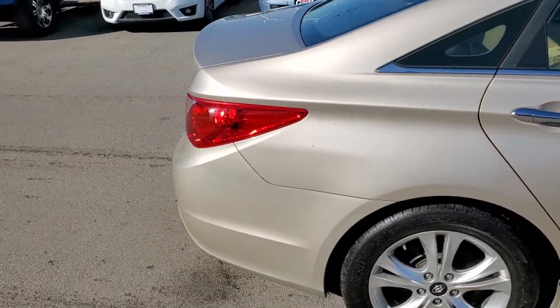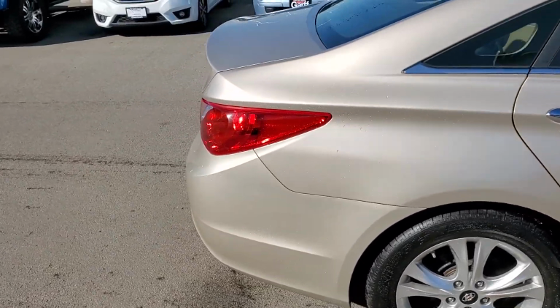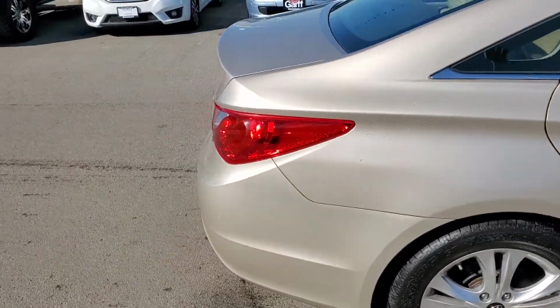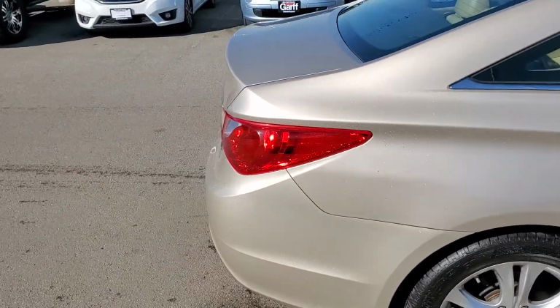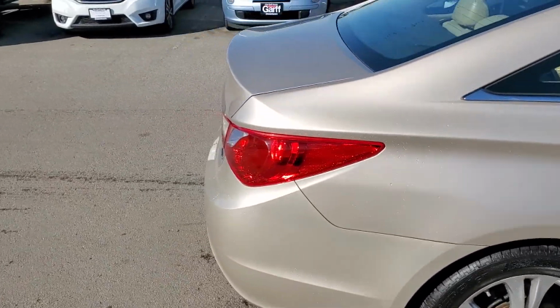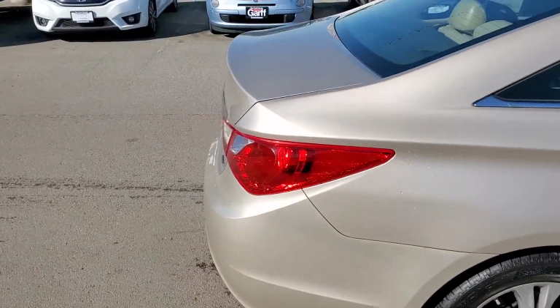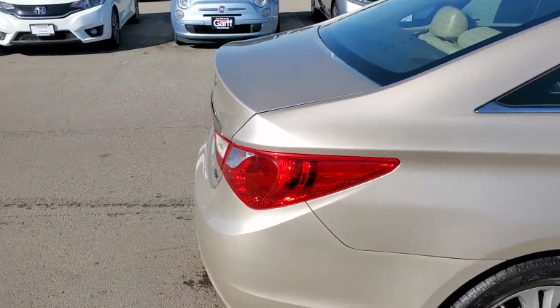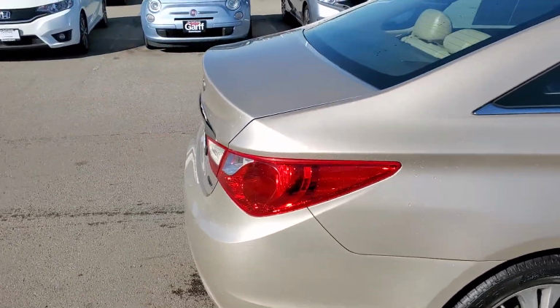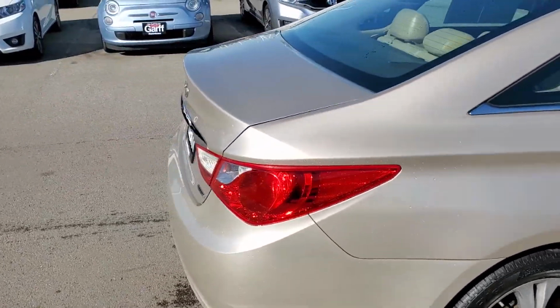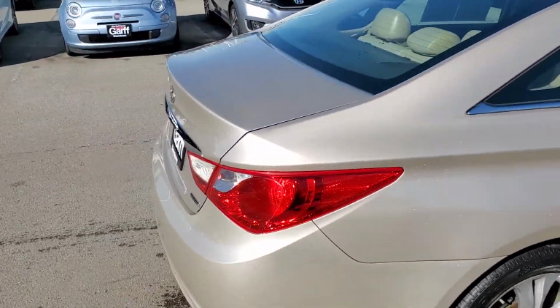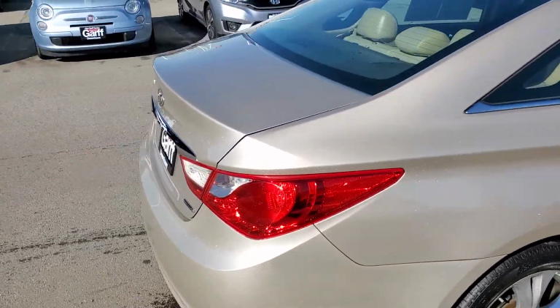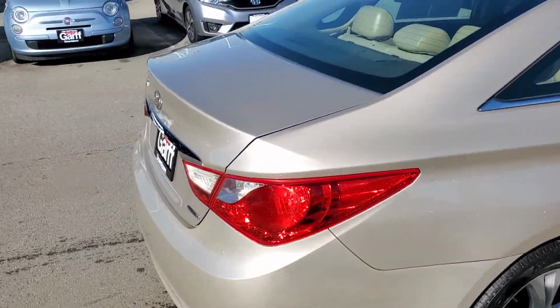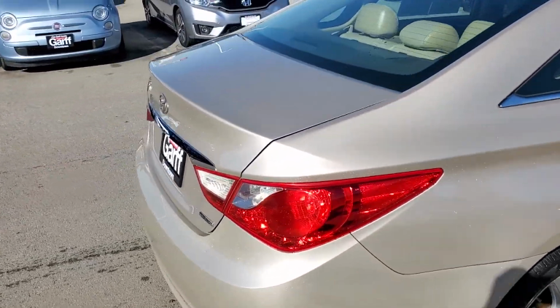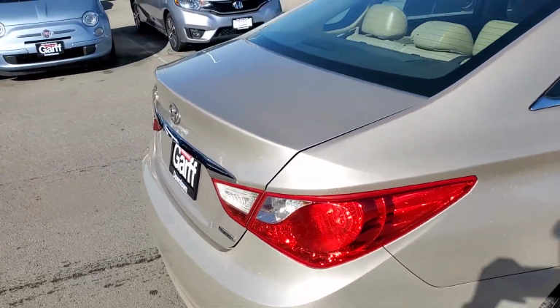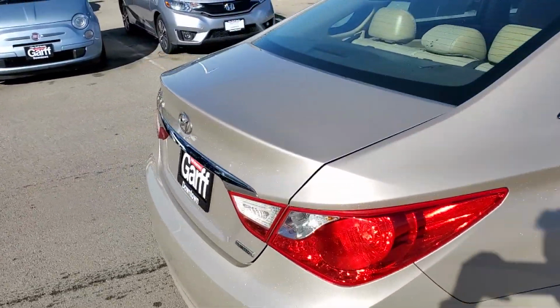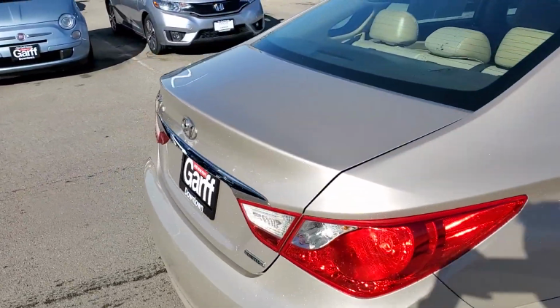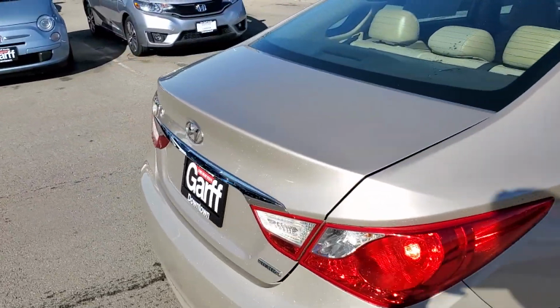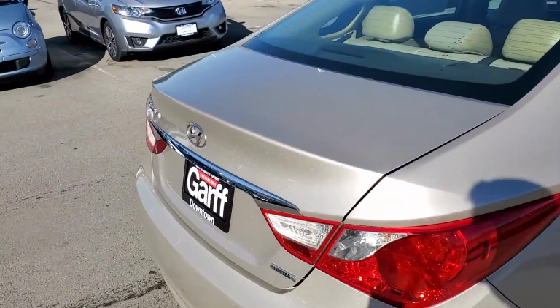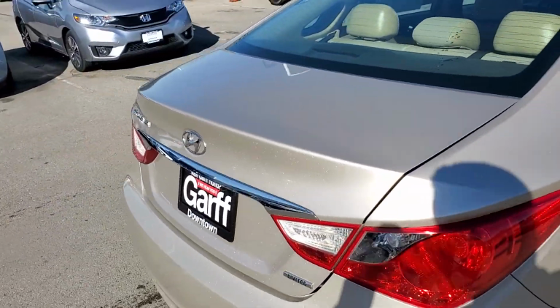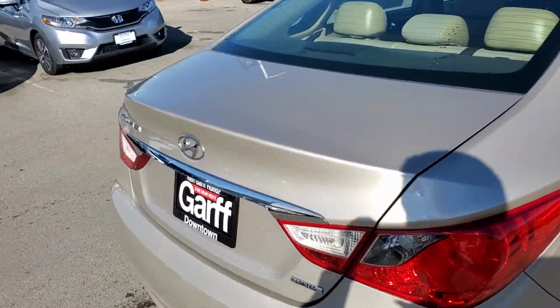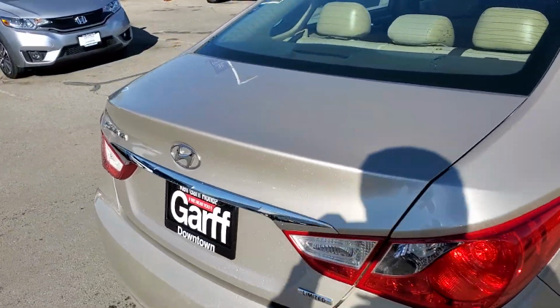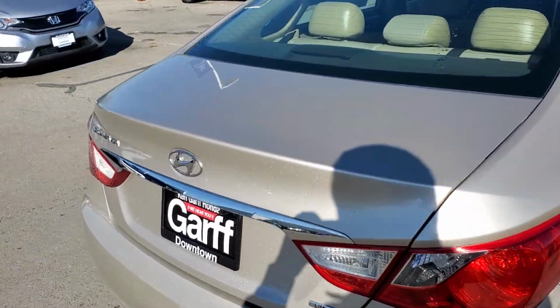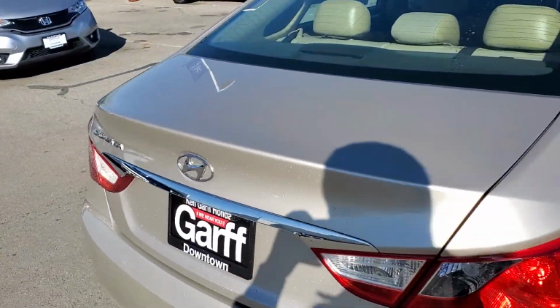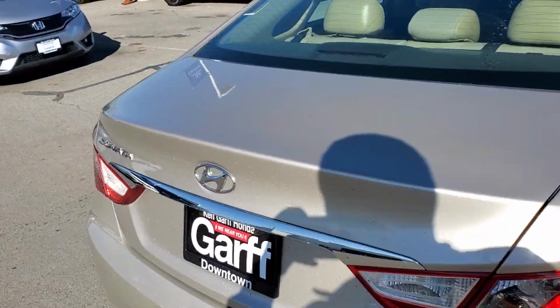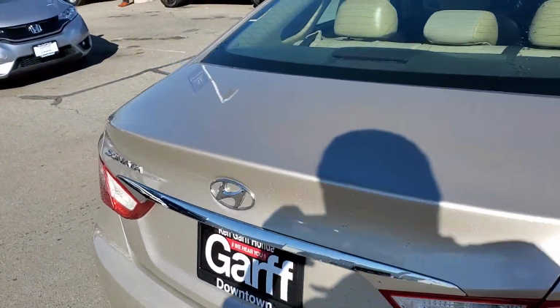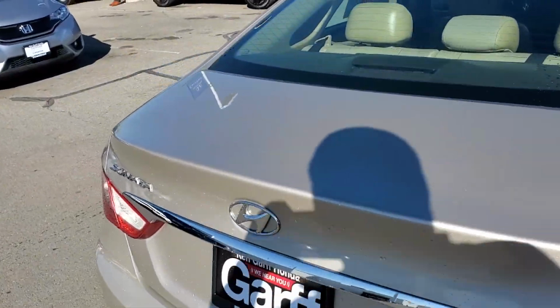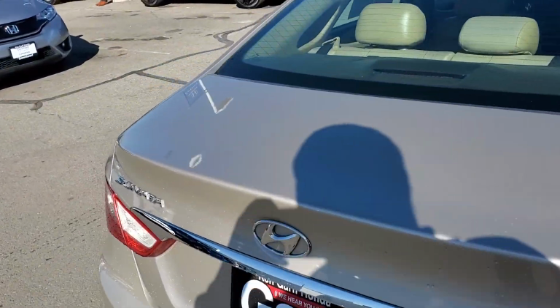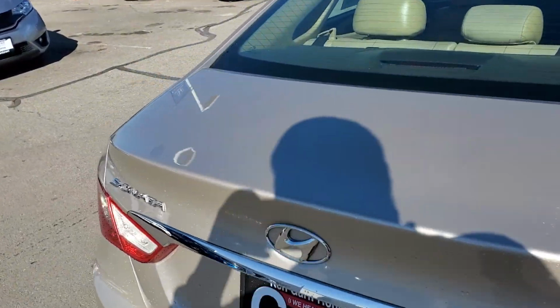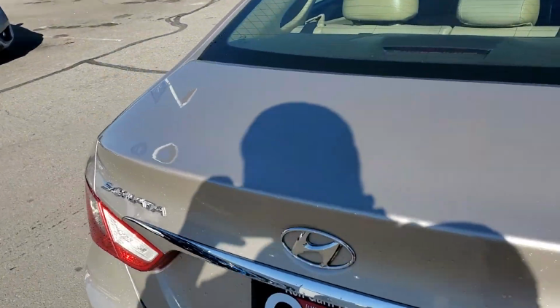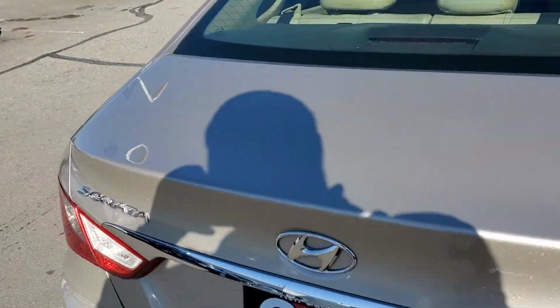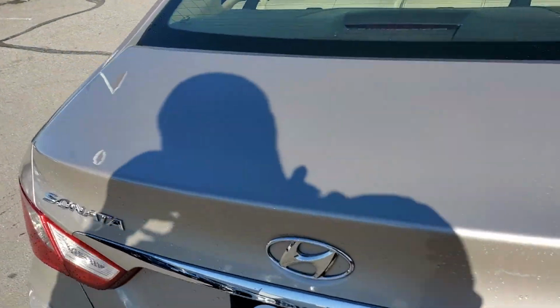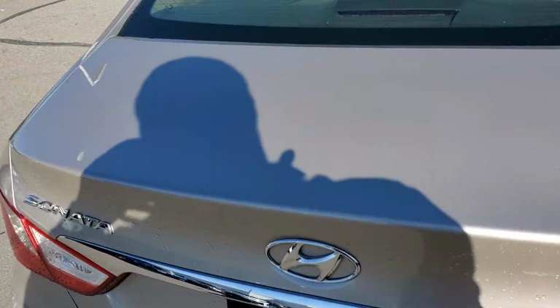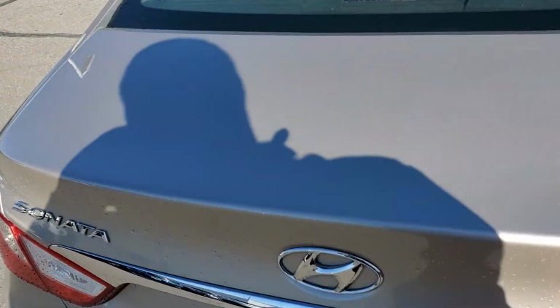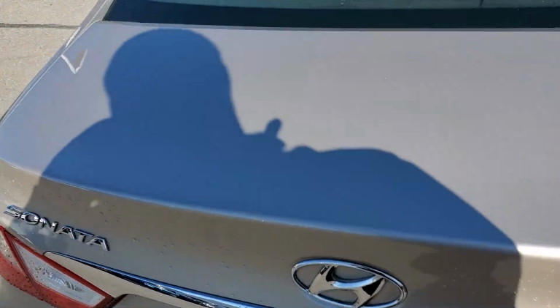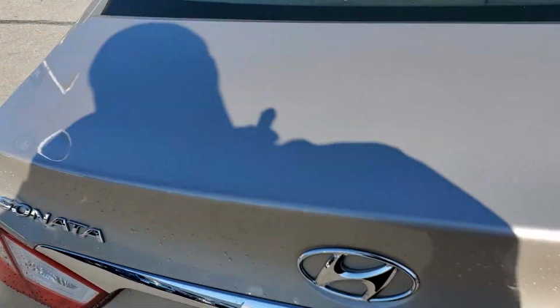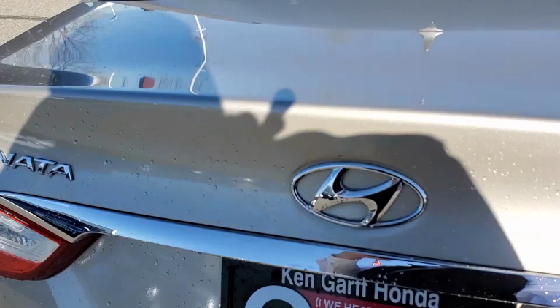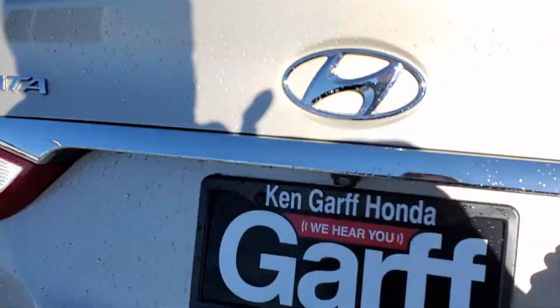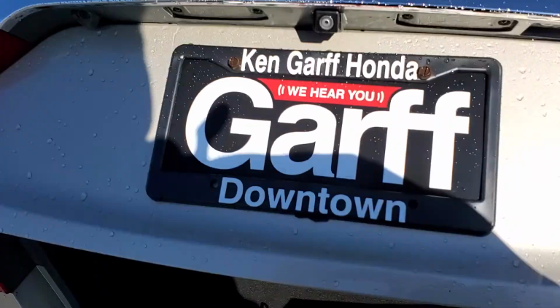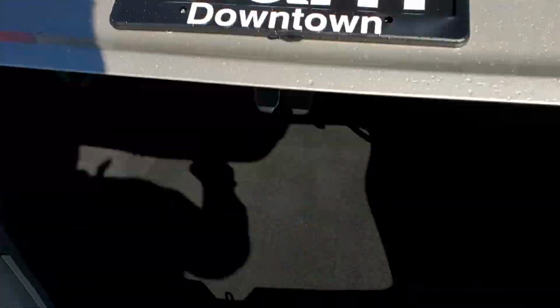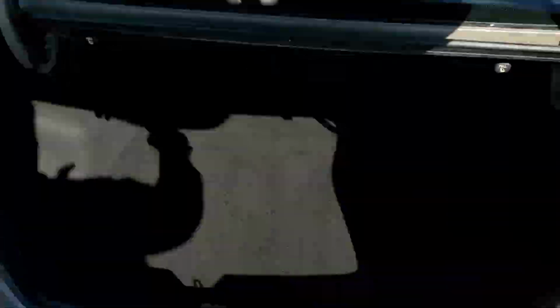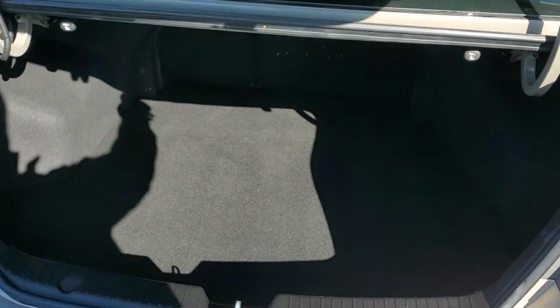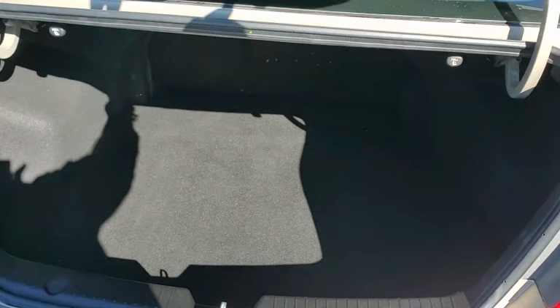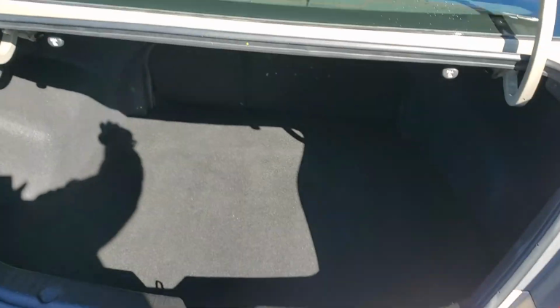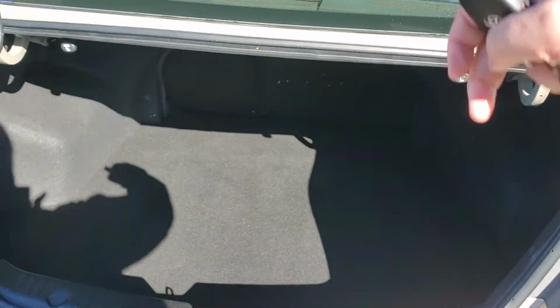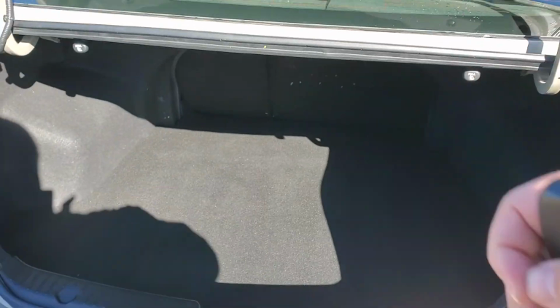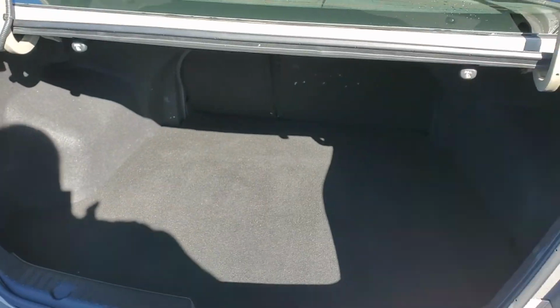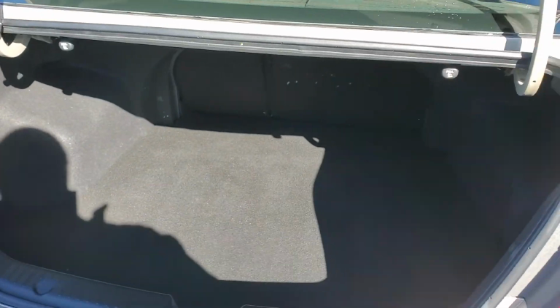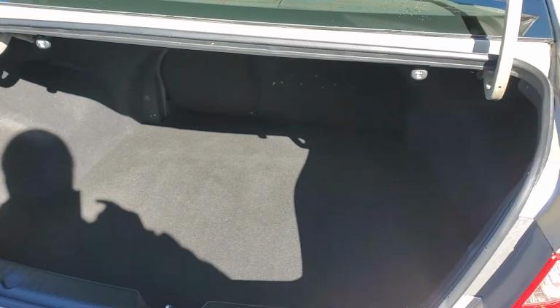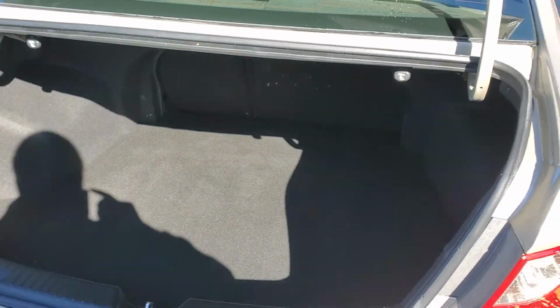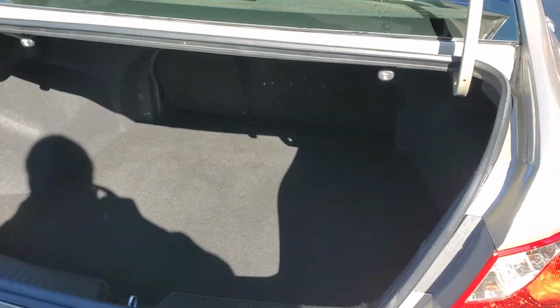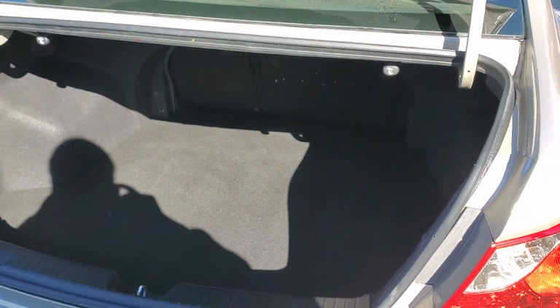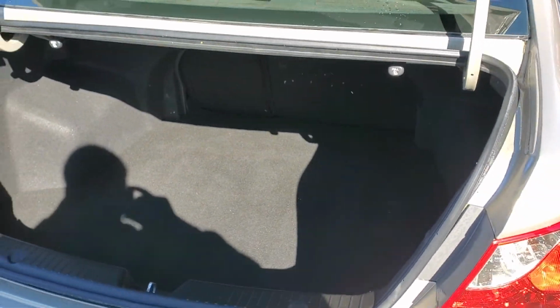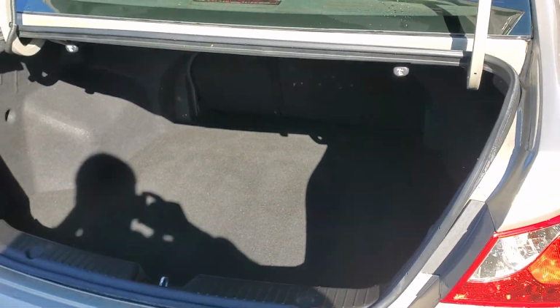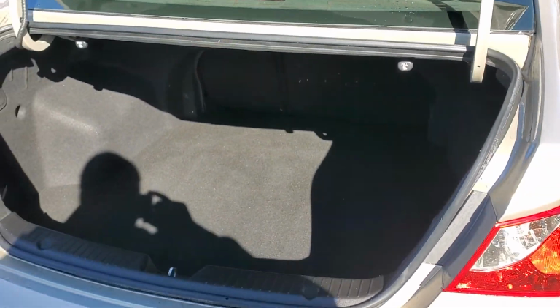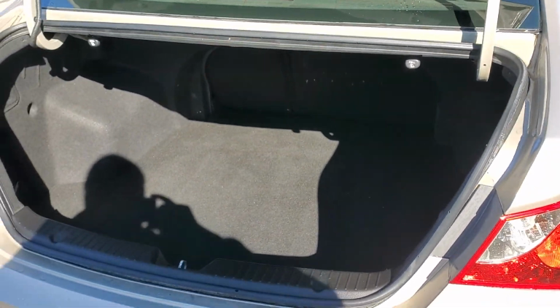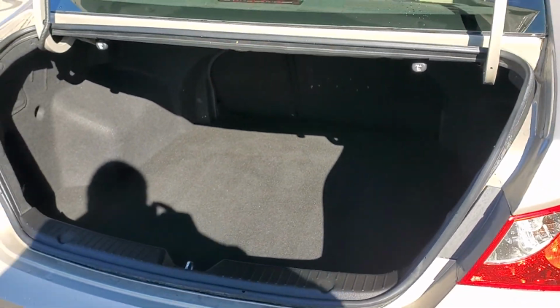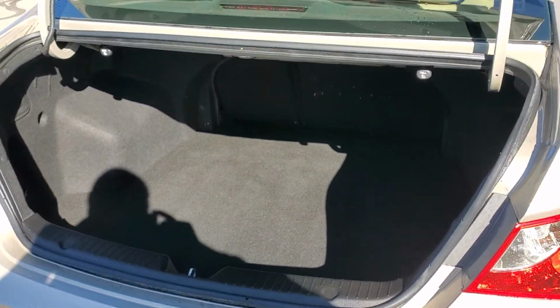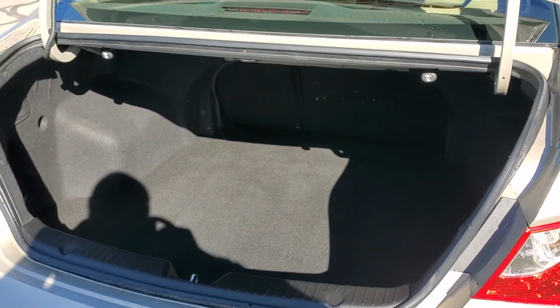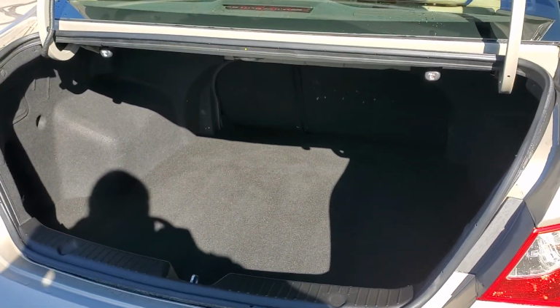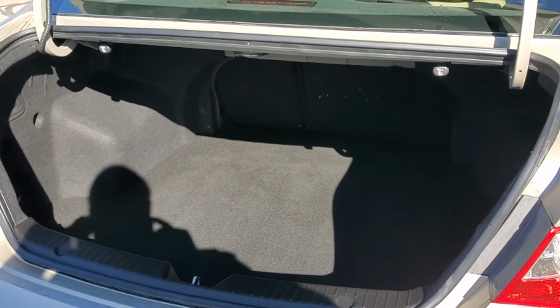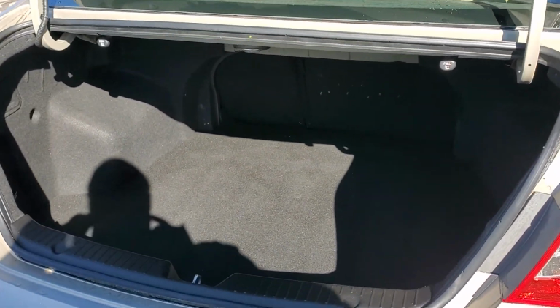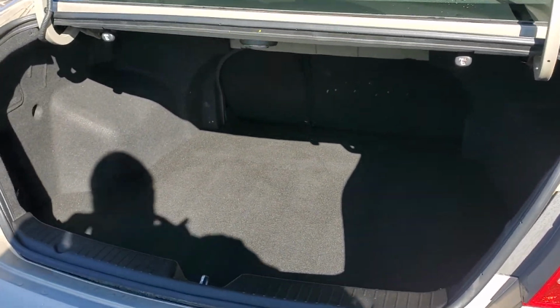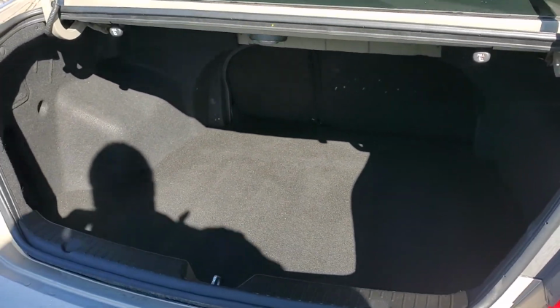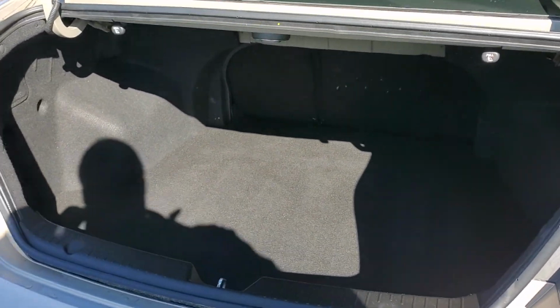Let's open up the trunk. You can see lots of space in here.